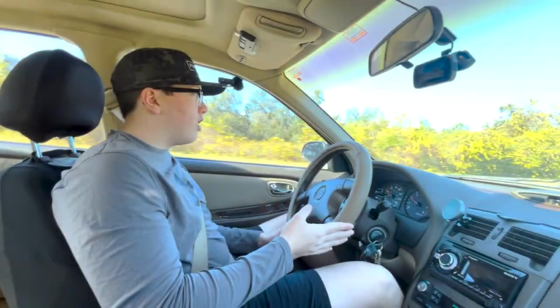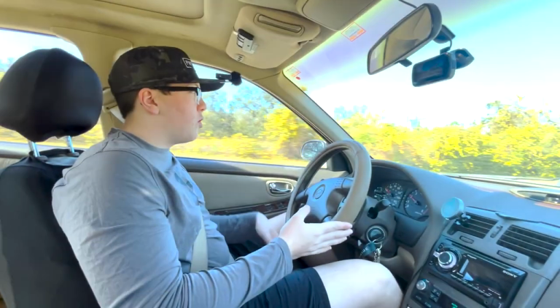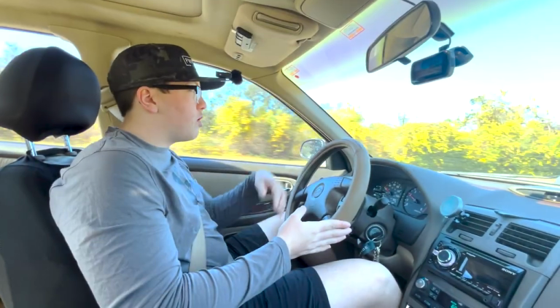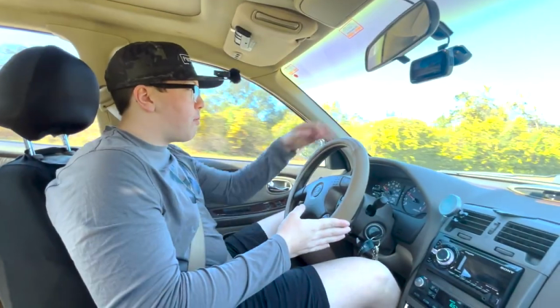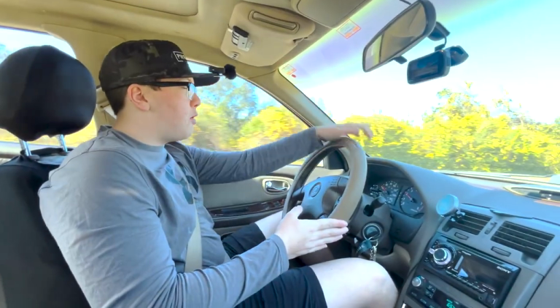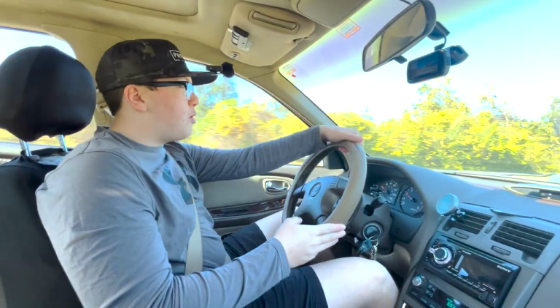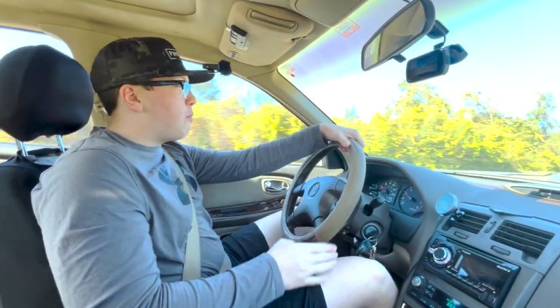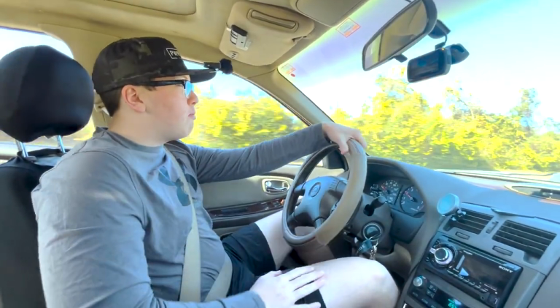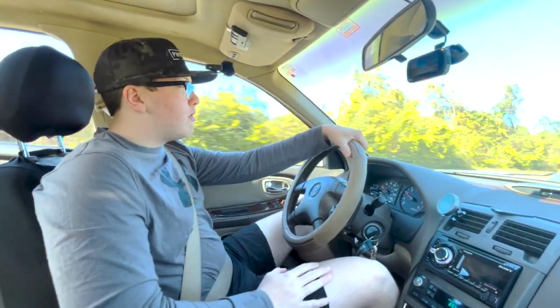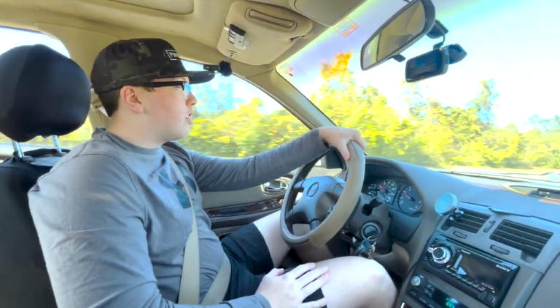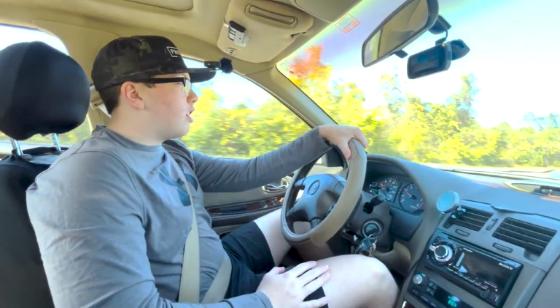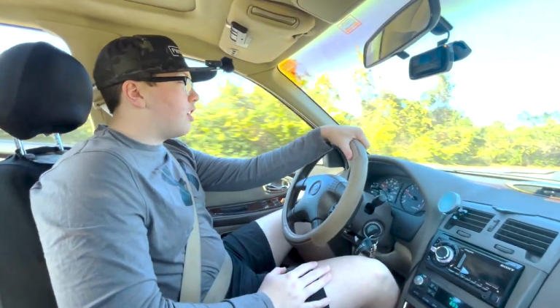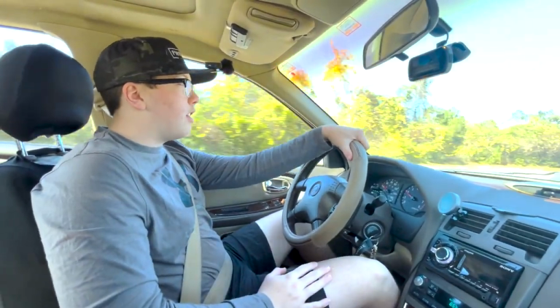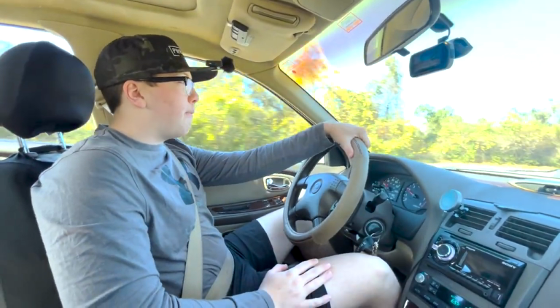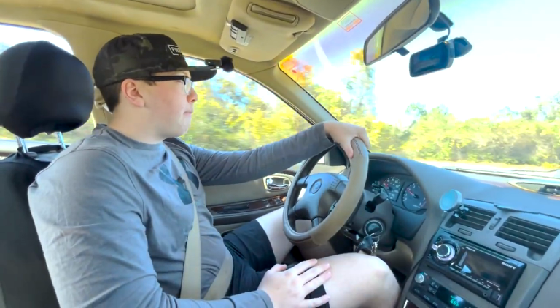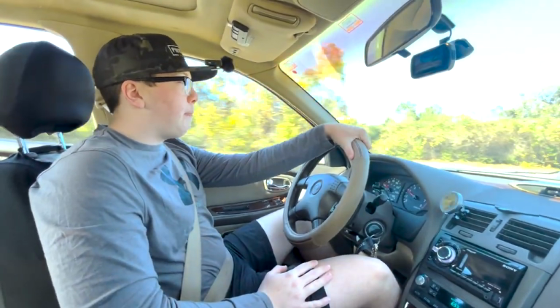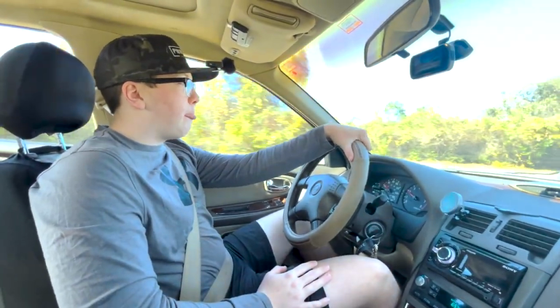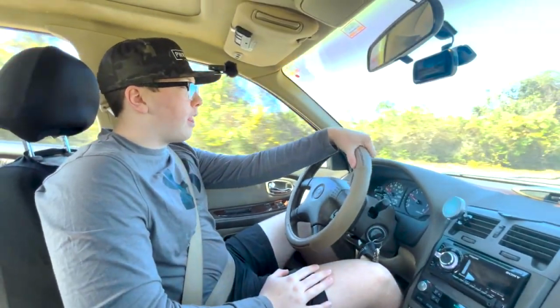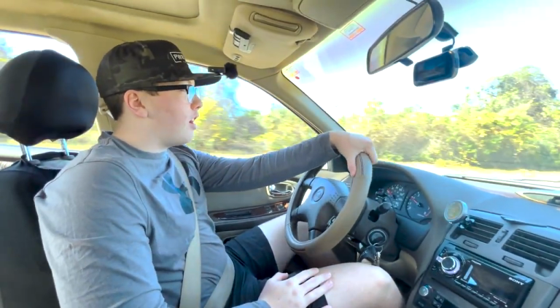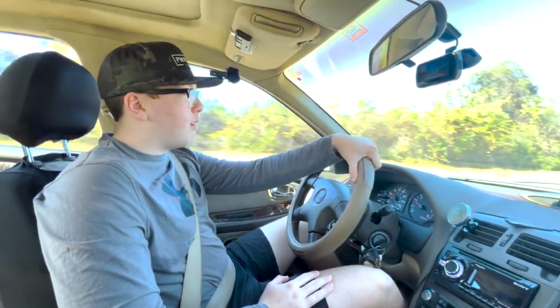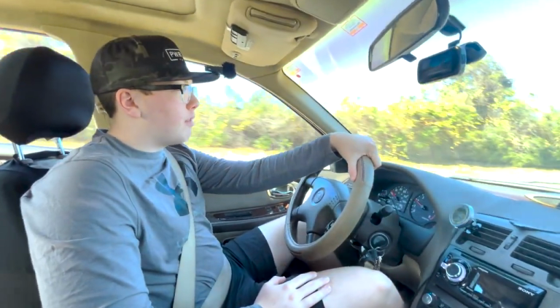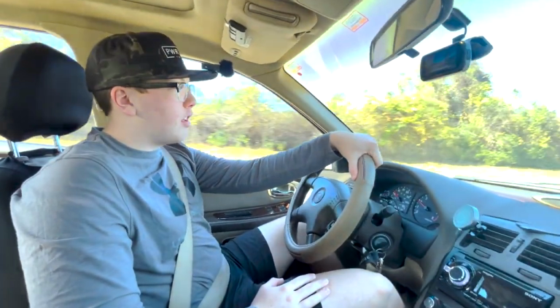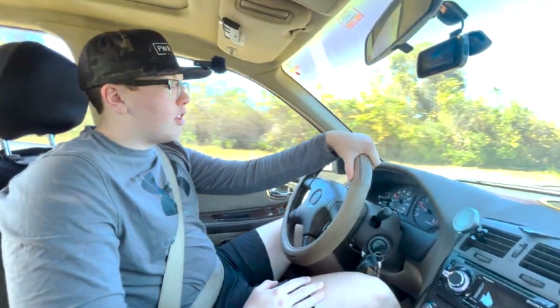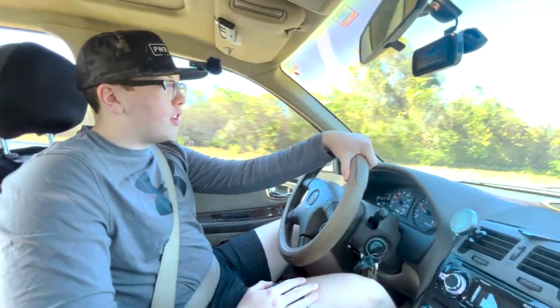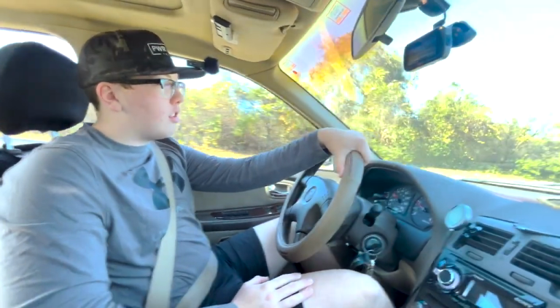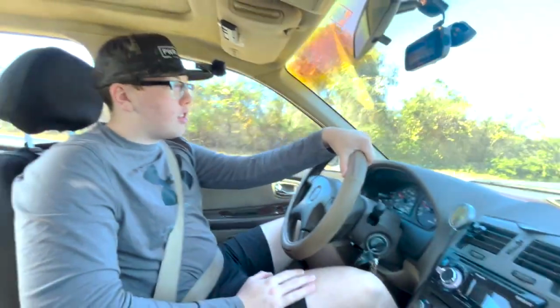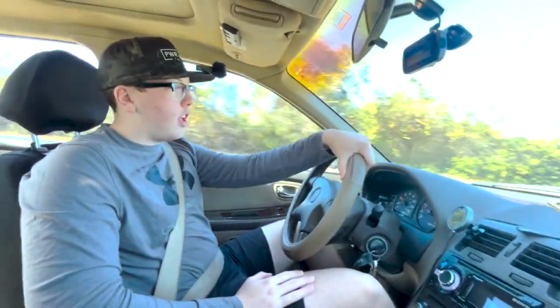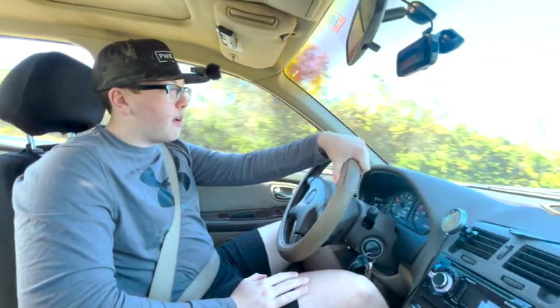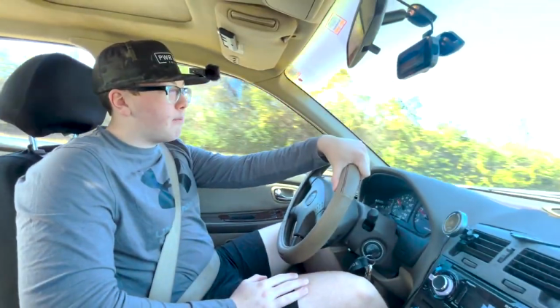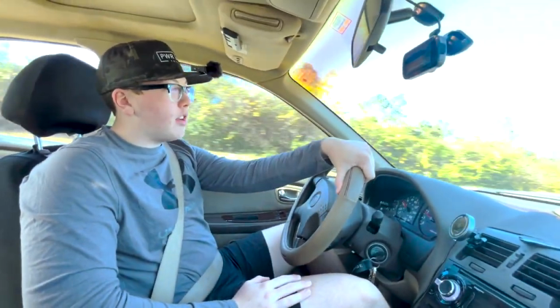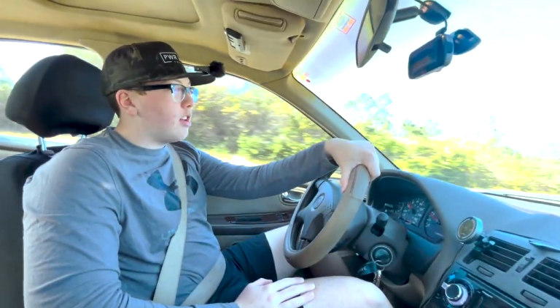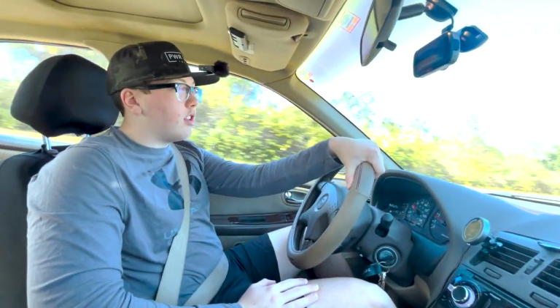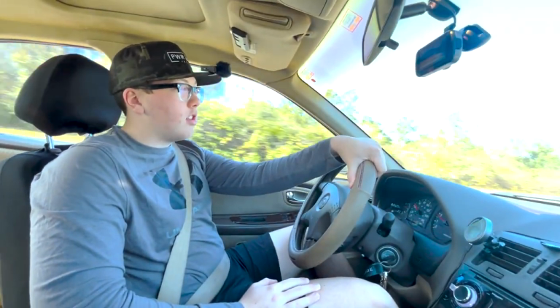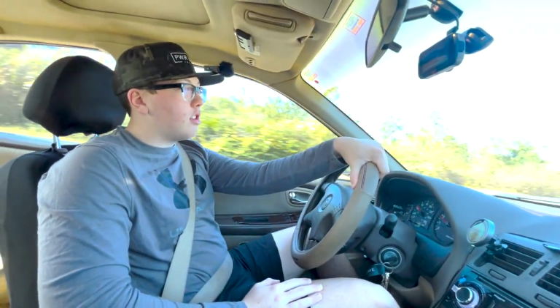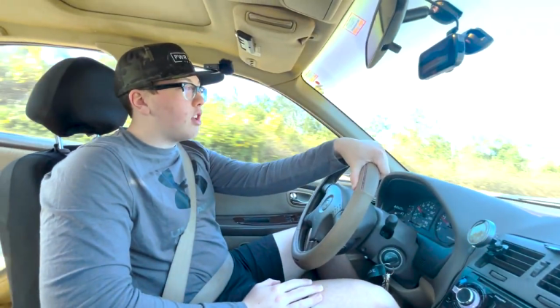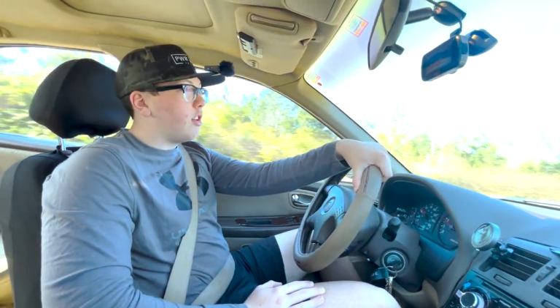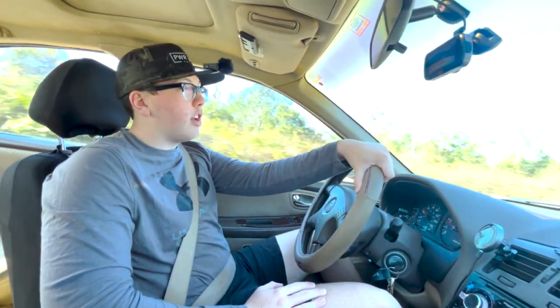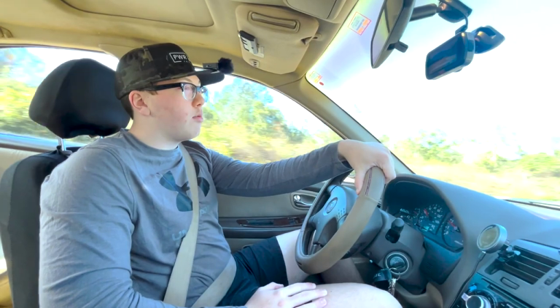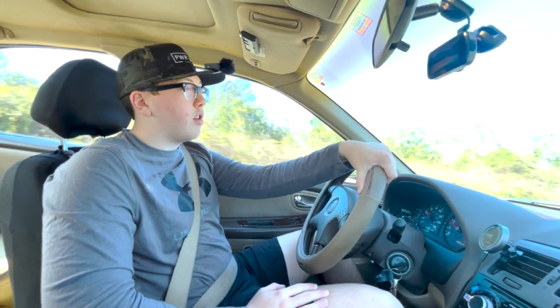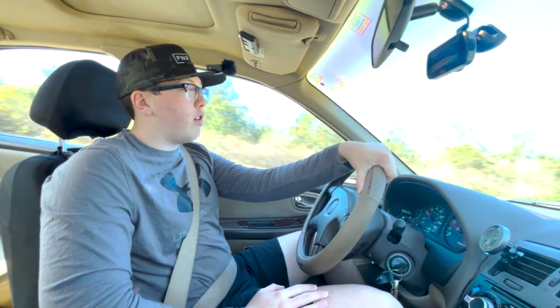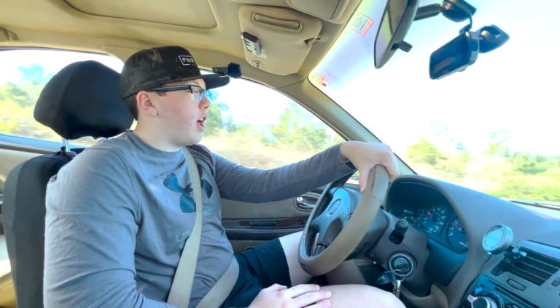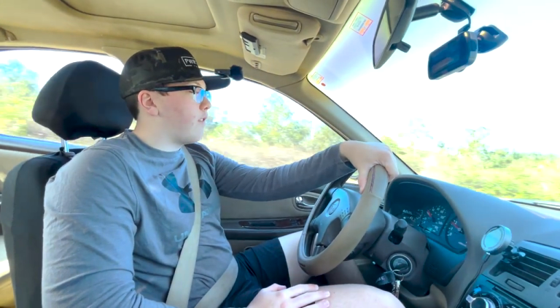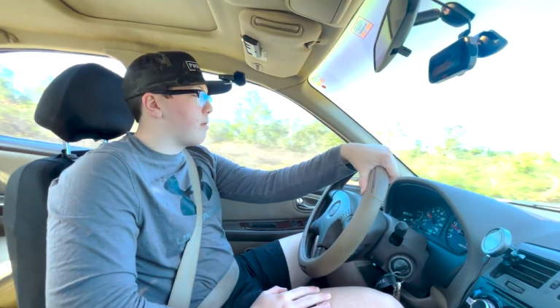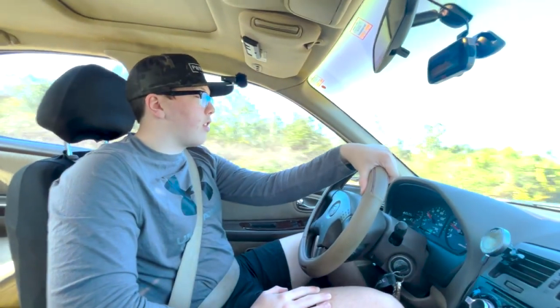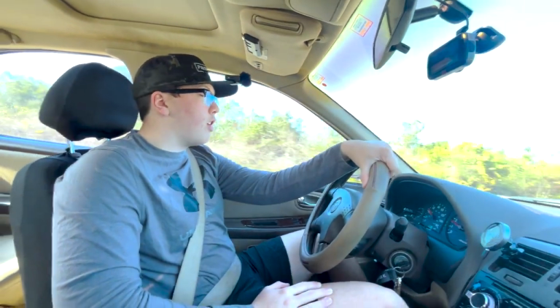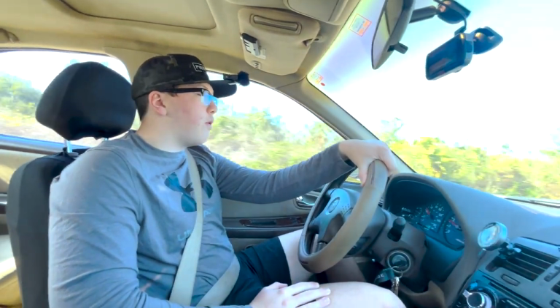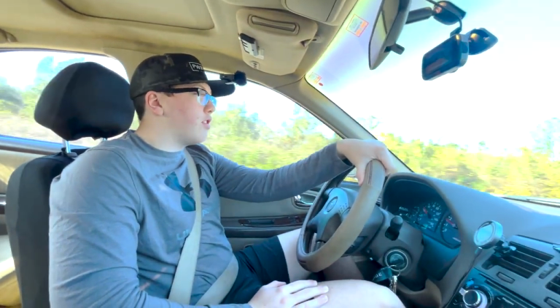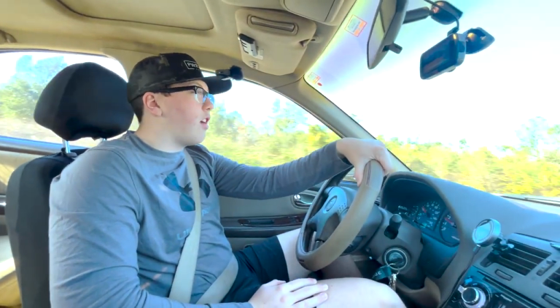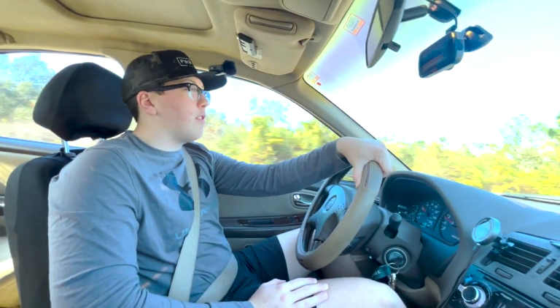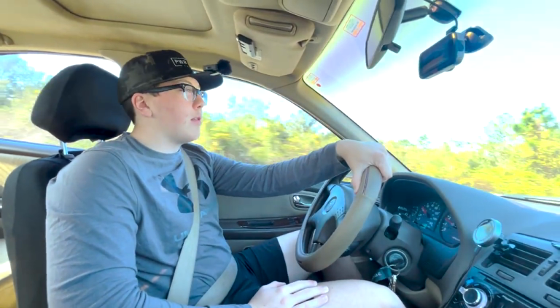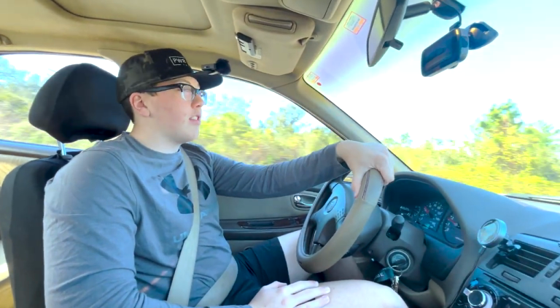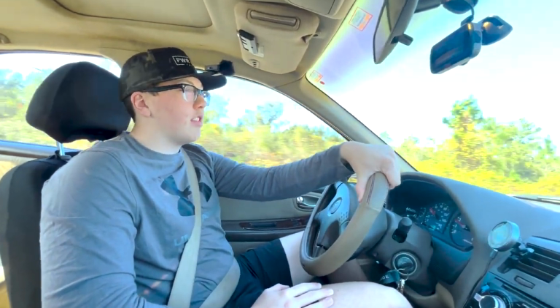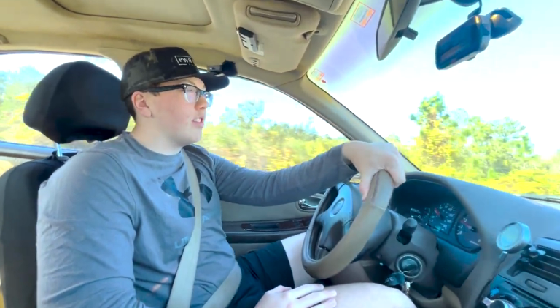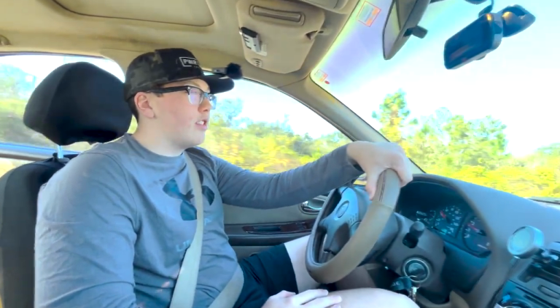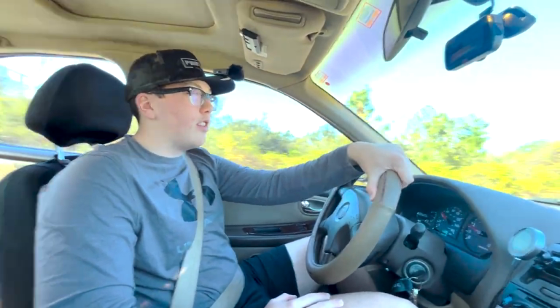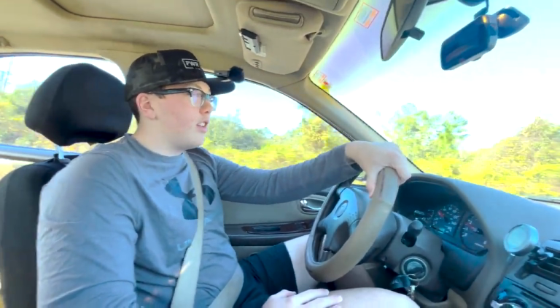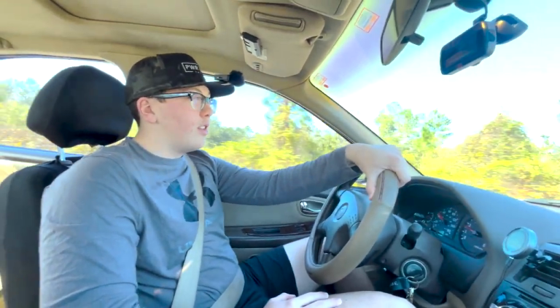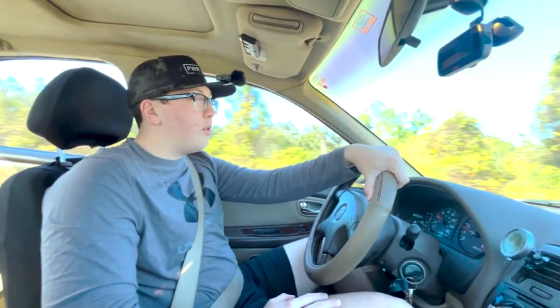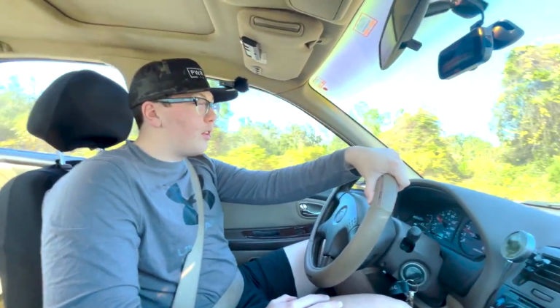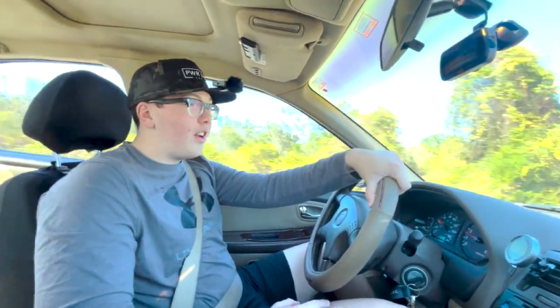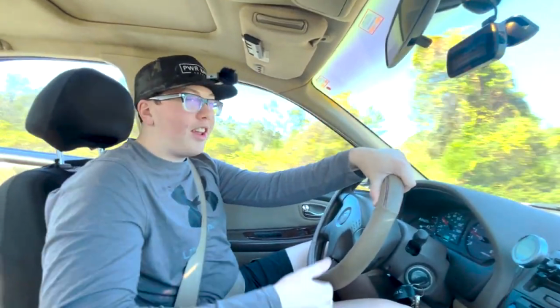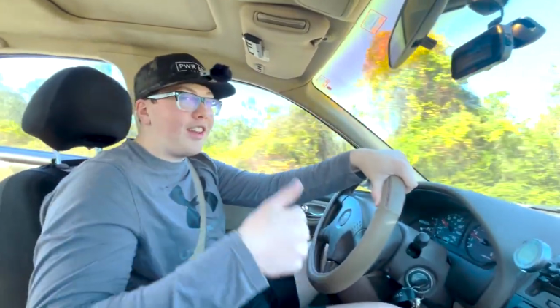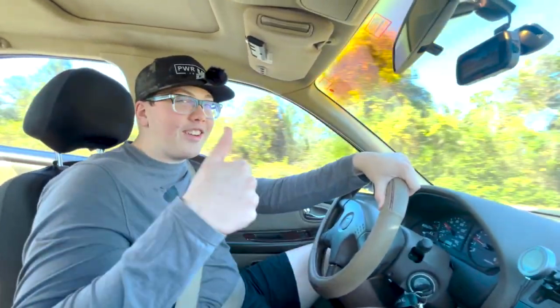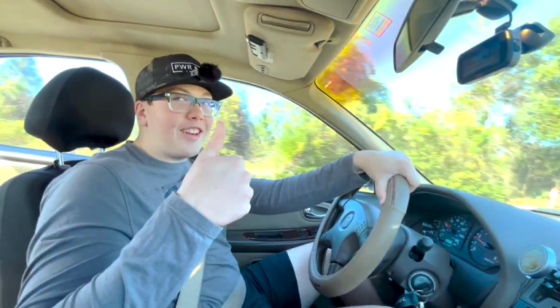What's up, YouTube? Today I'm going to tell you guys what I have on my car while driving my car. What a great idea, right?